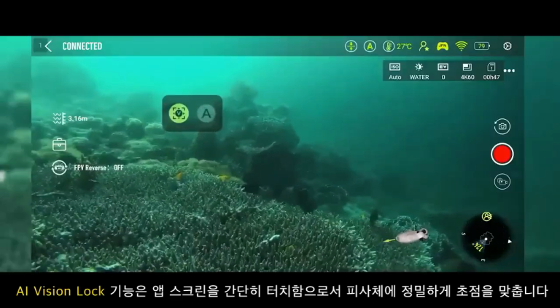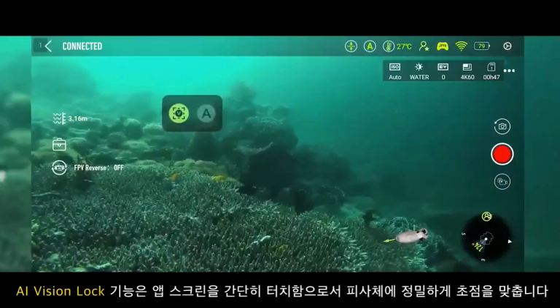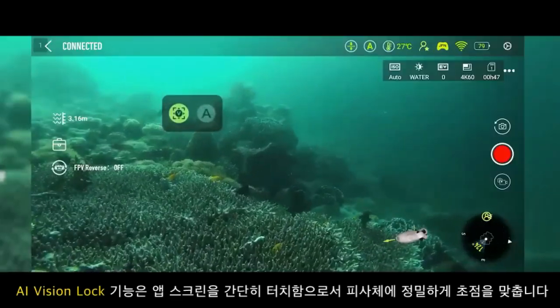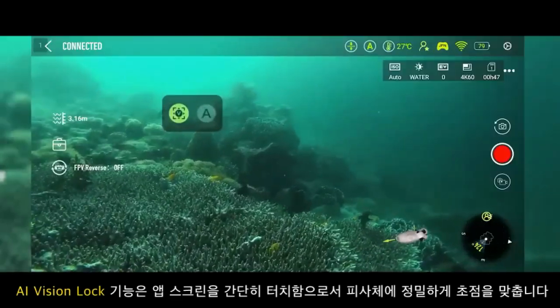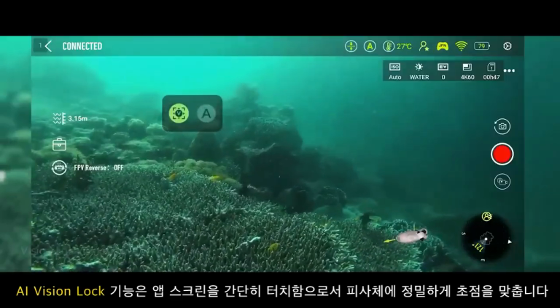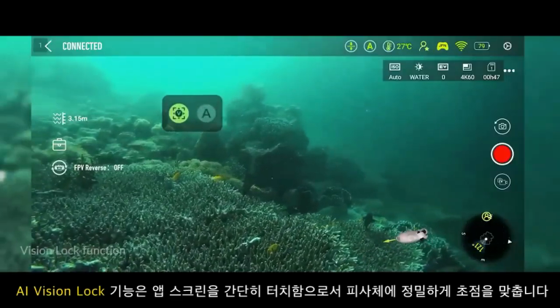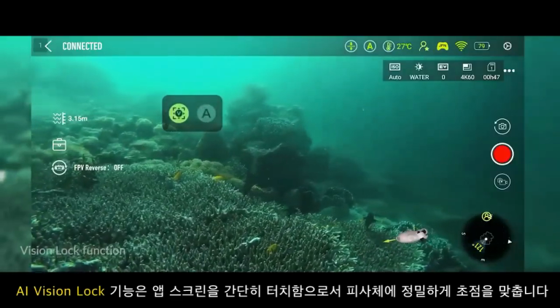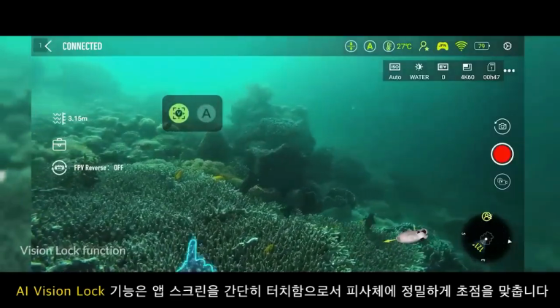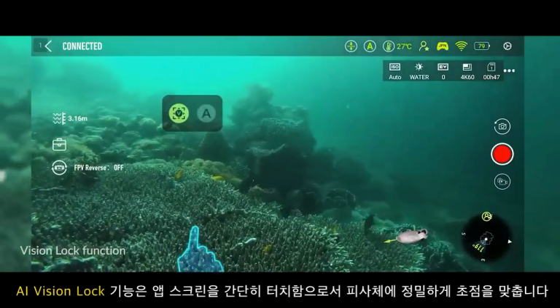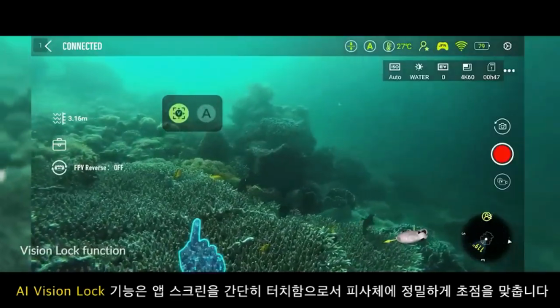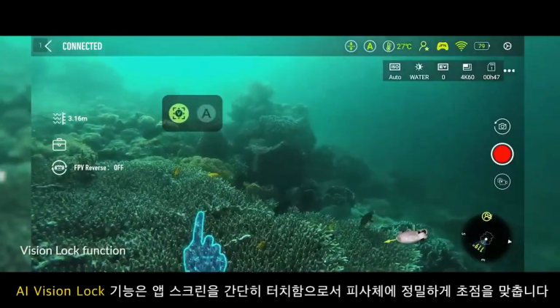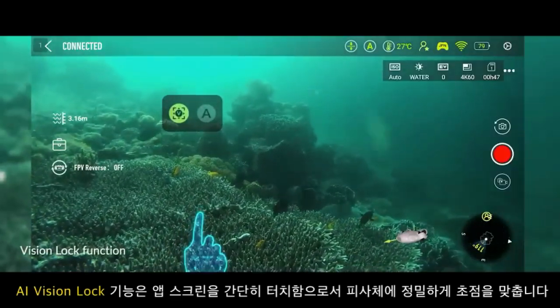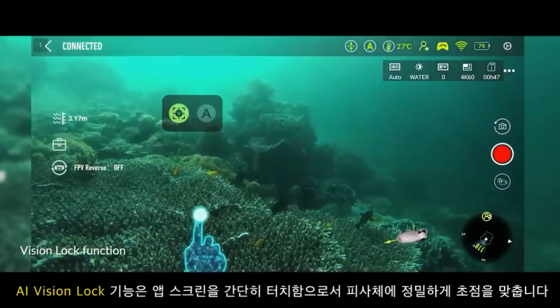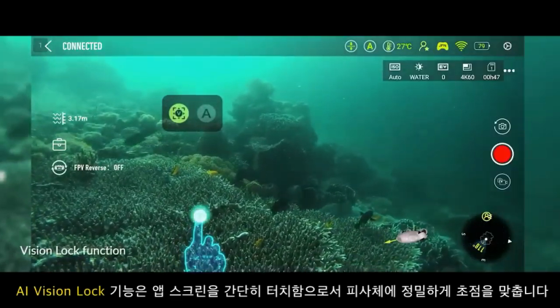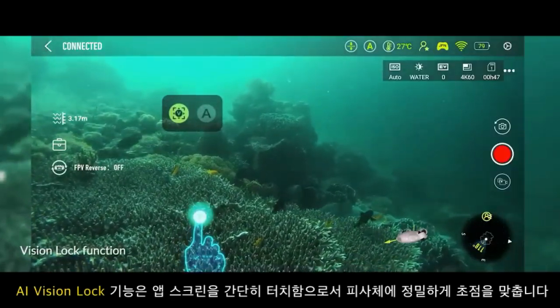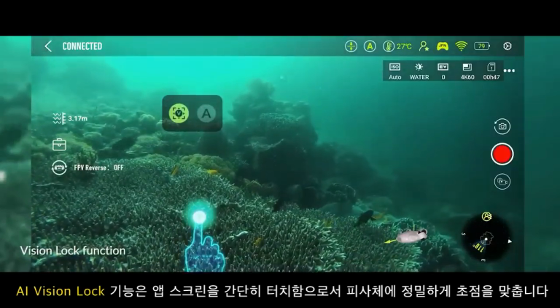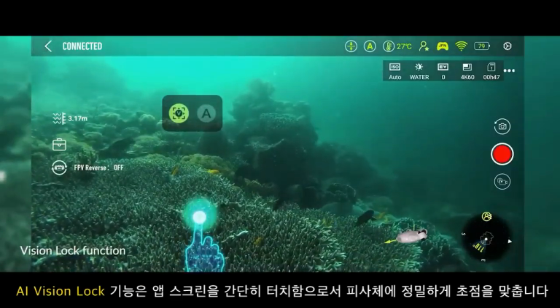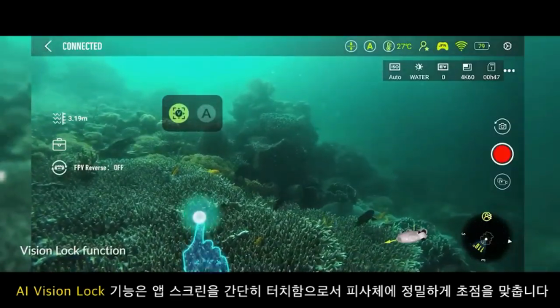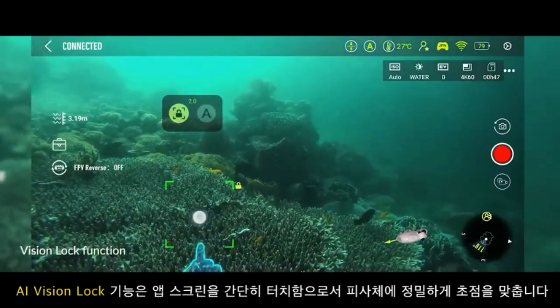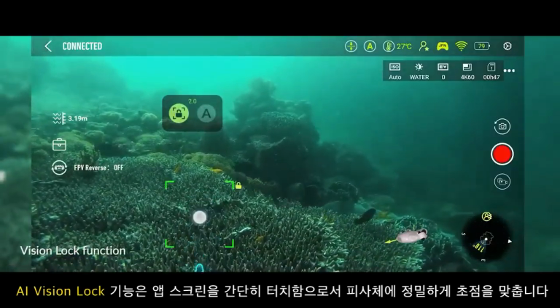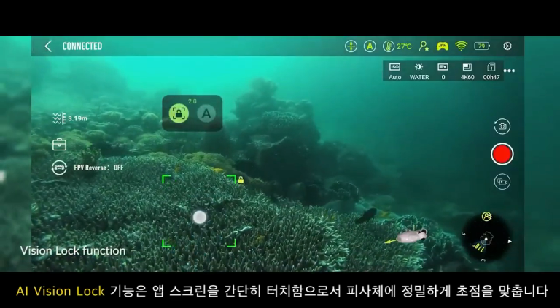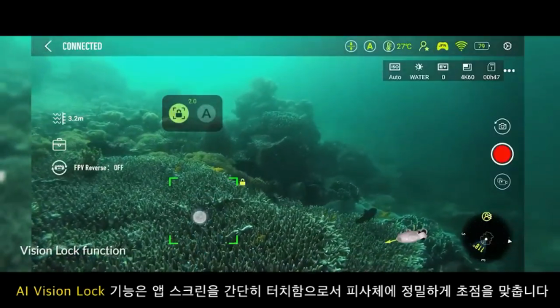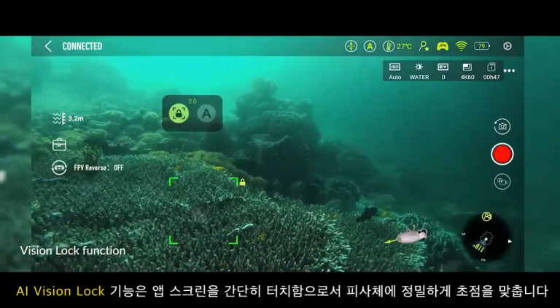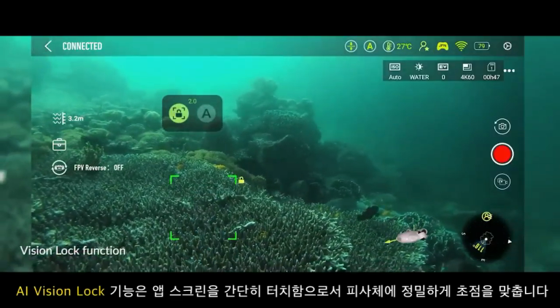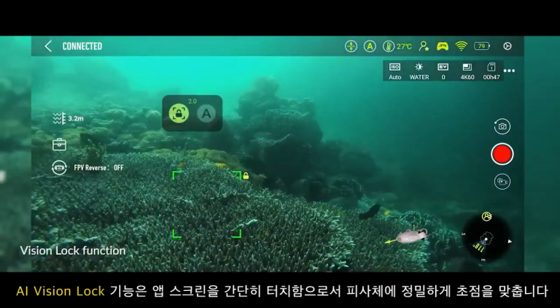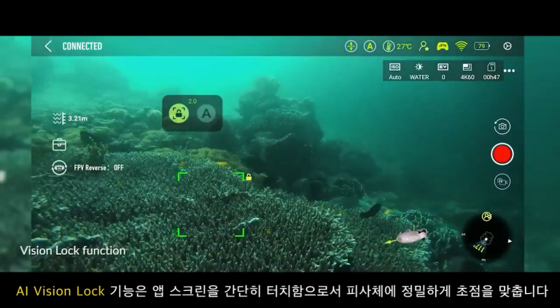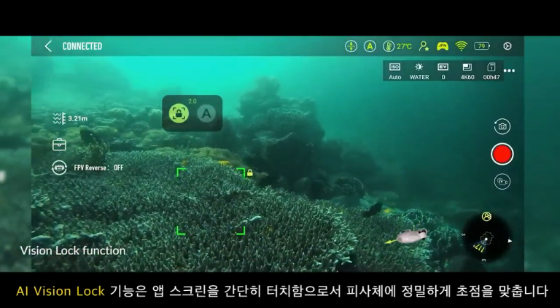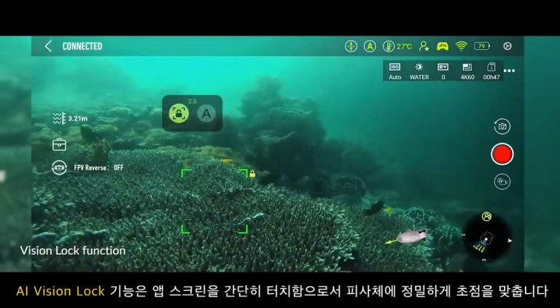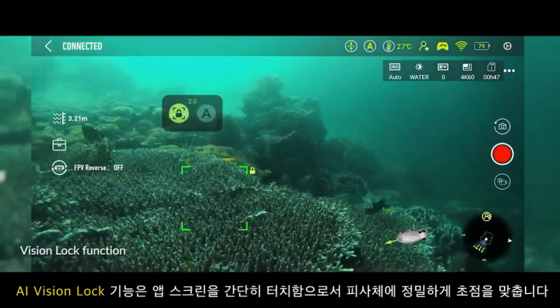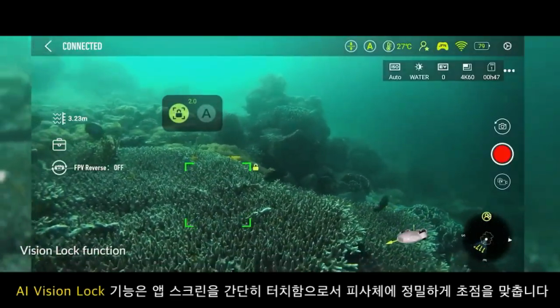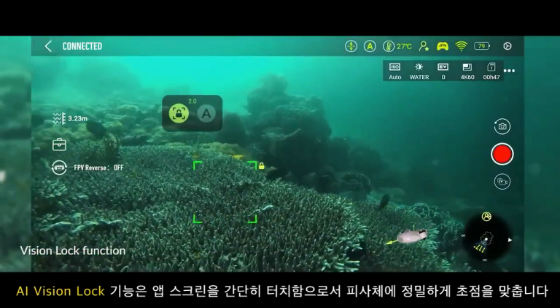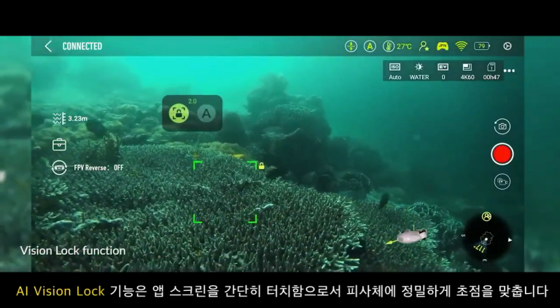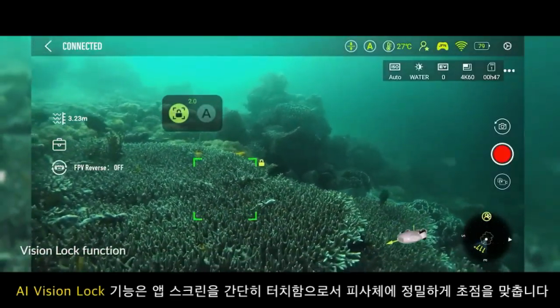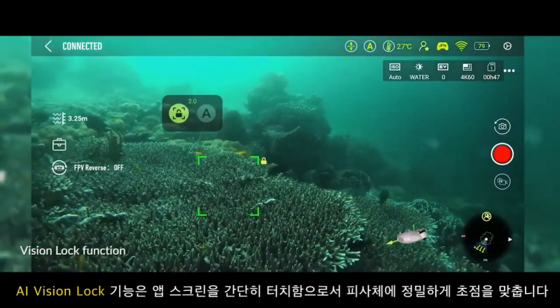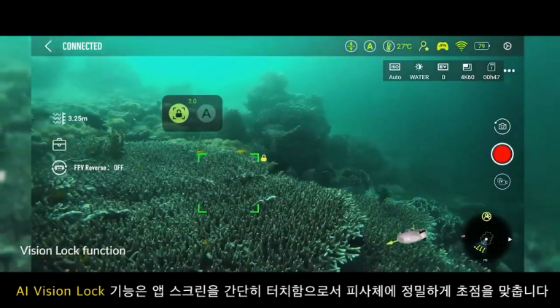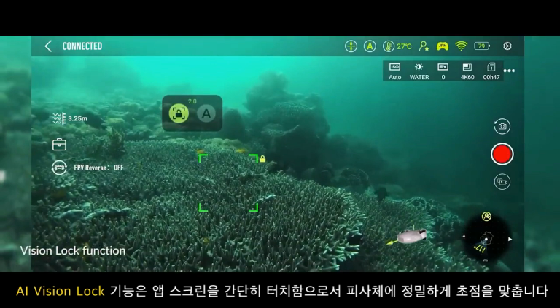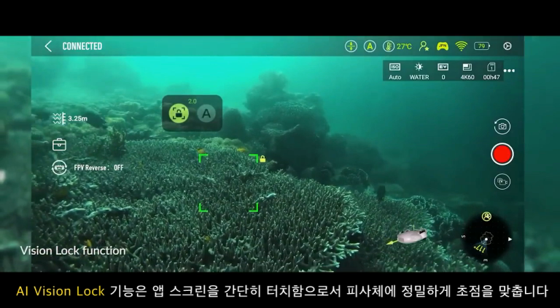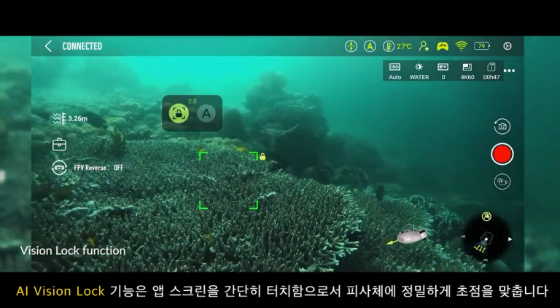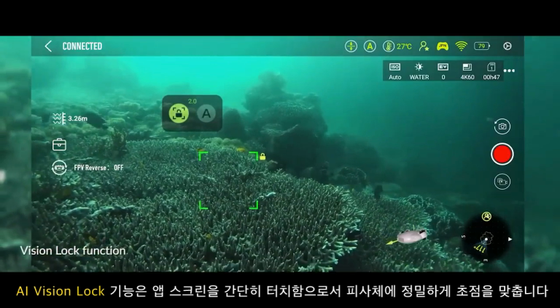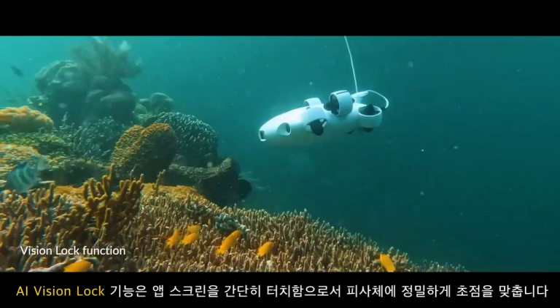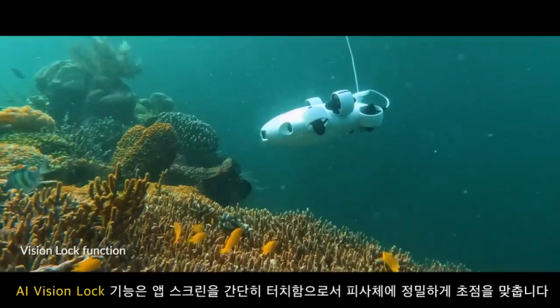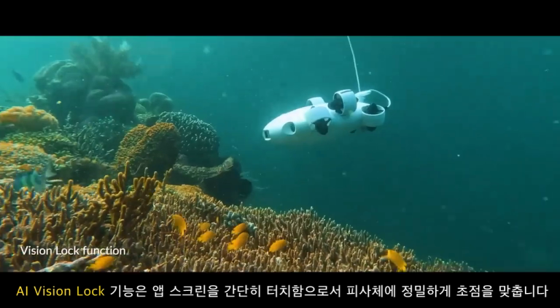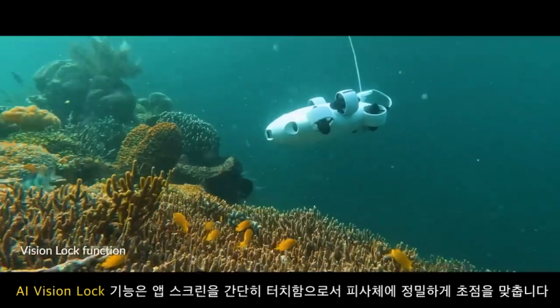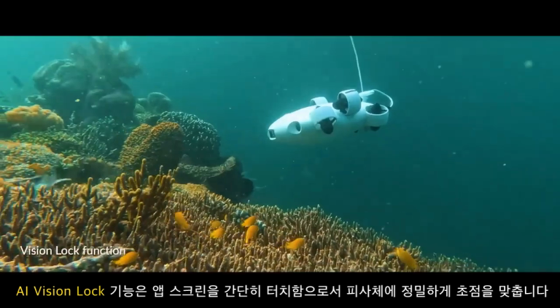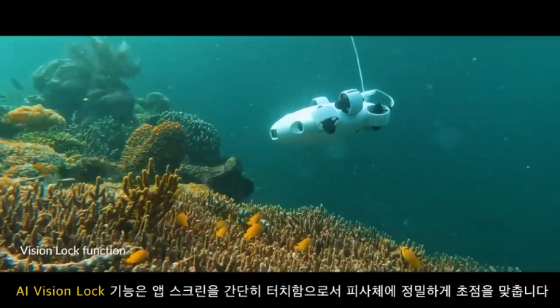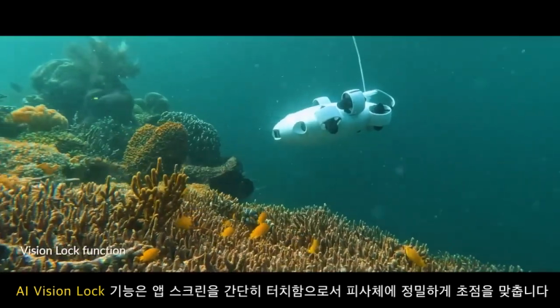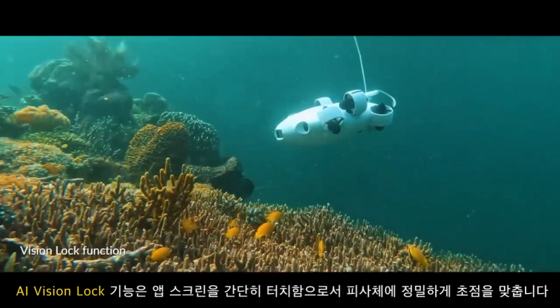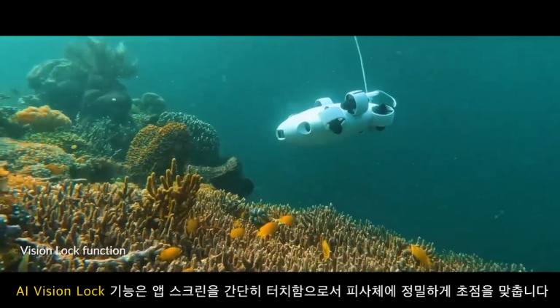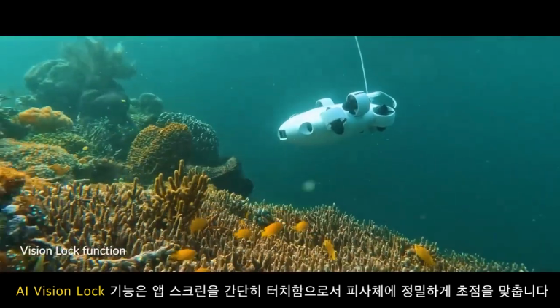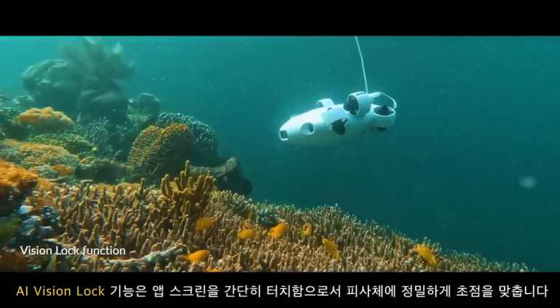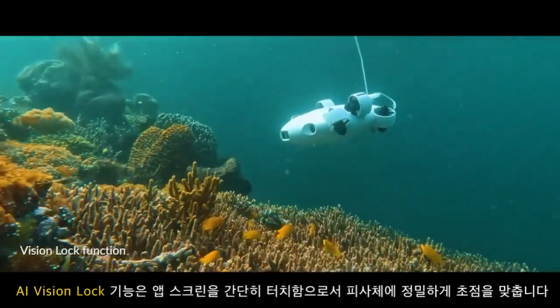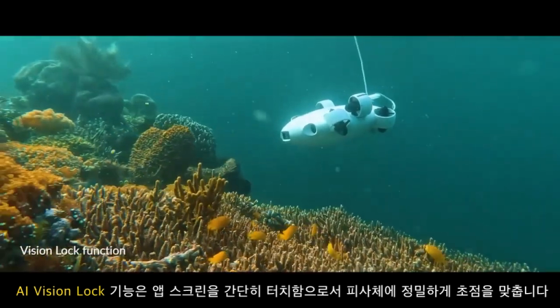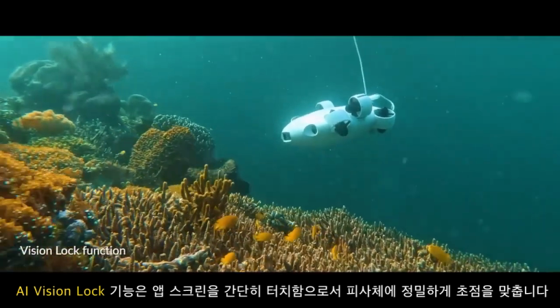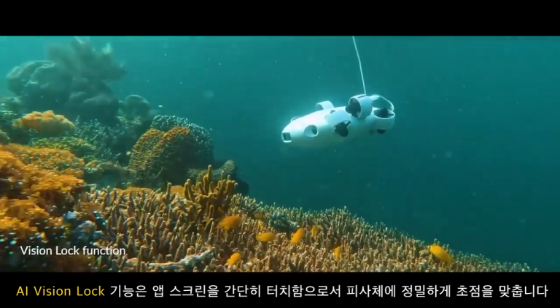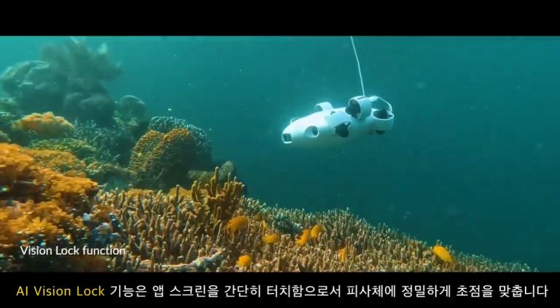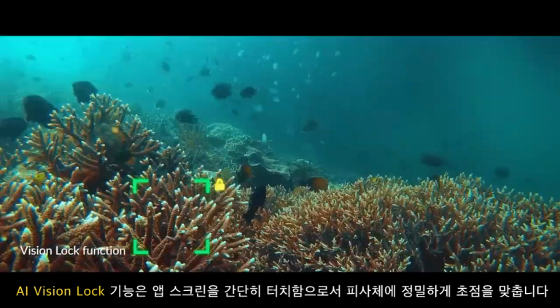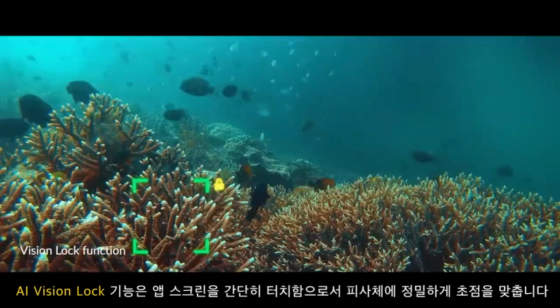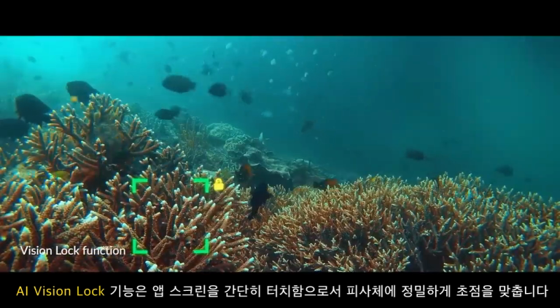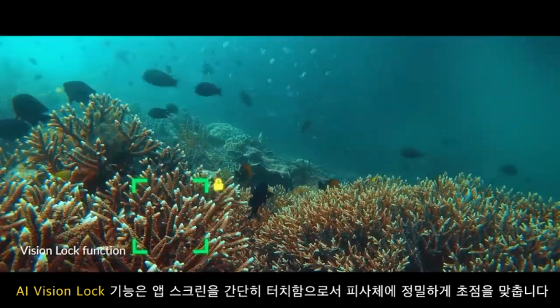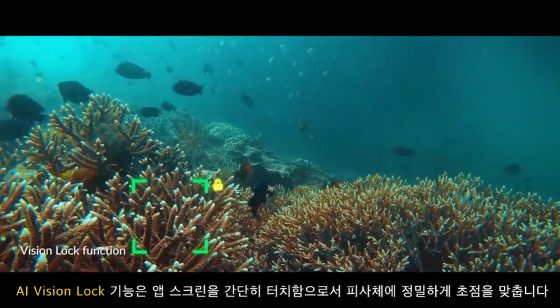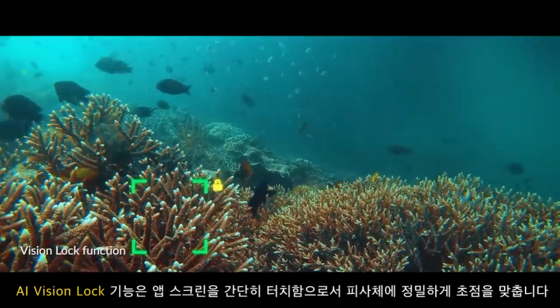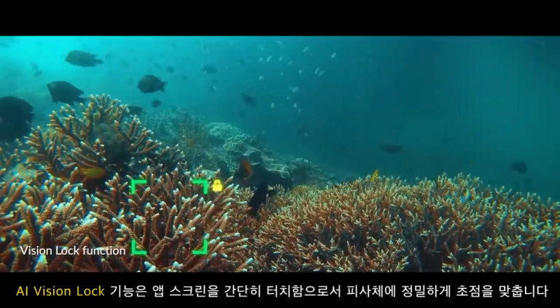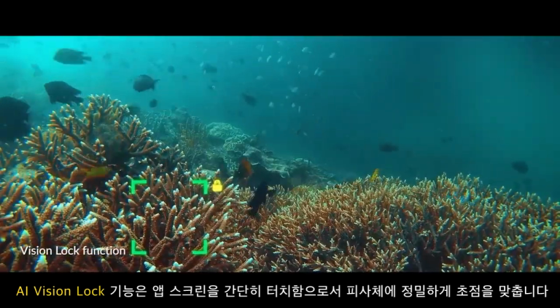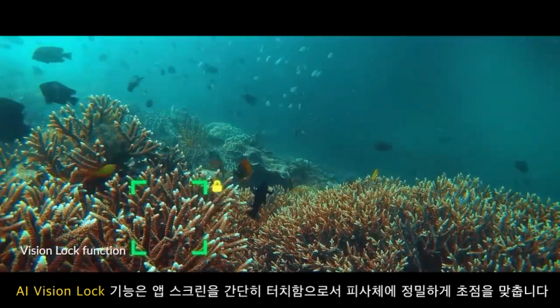WIEVO's location lock function adaptively focuses on your subjects with precision from a simple touch of your screen.